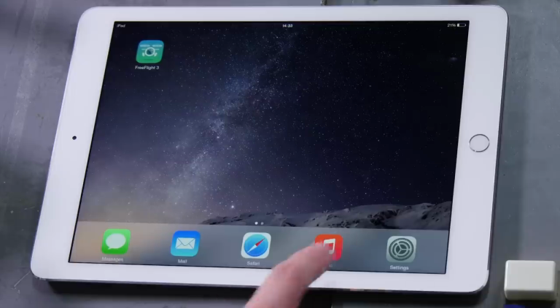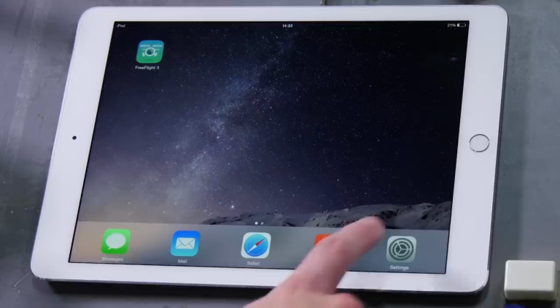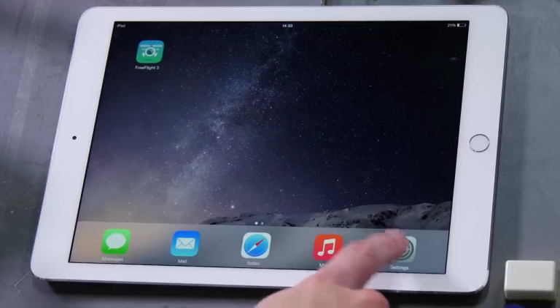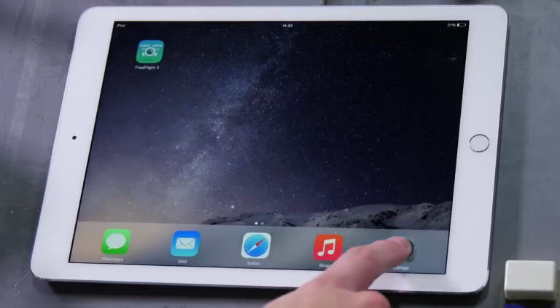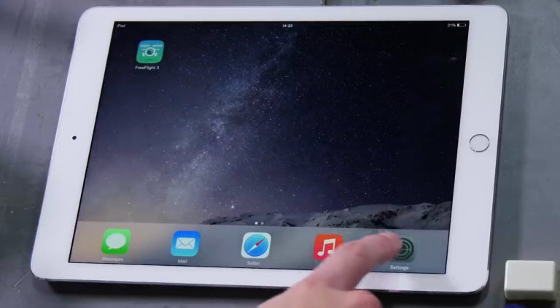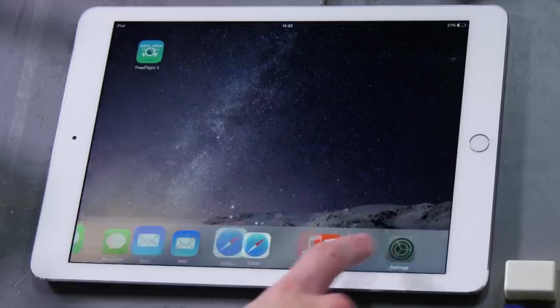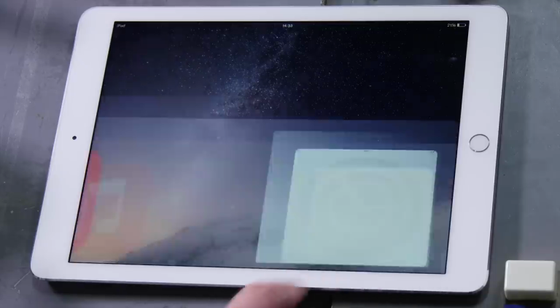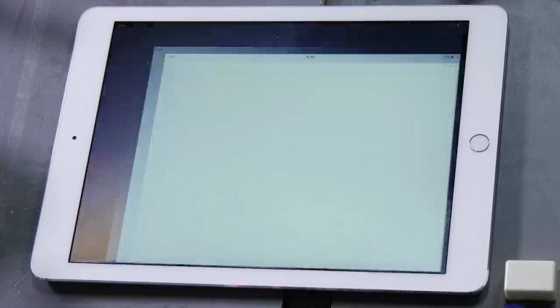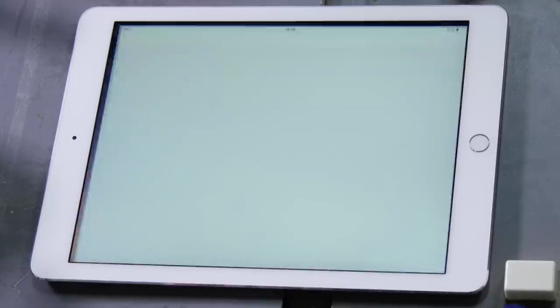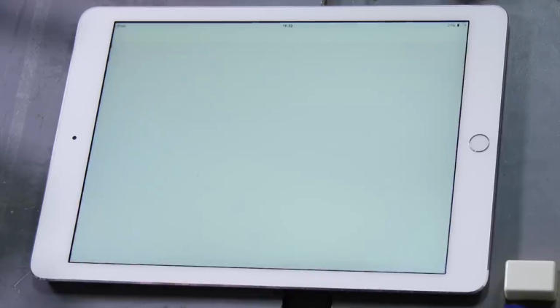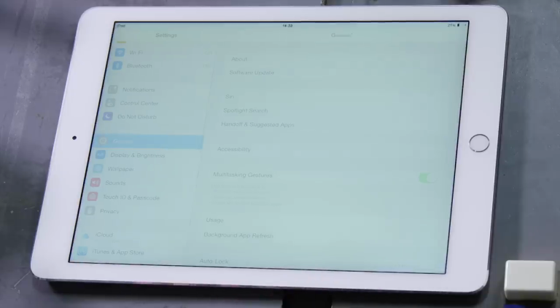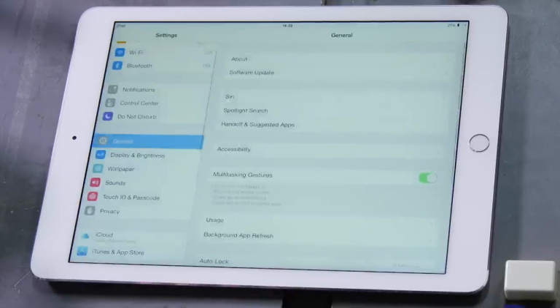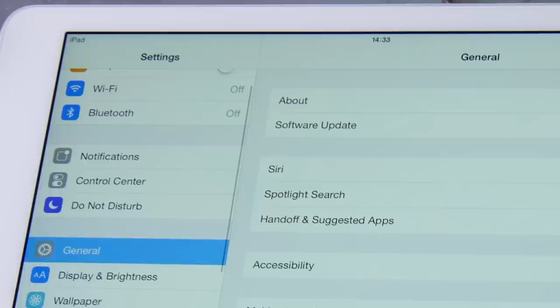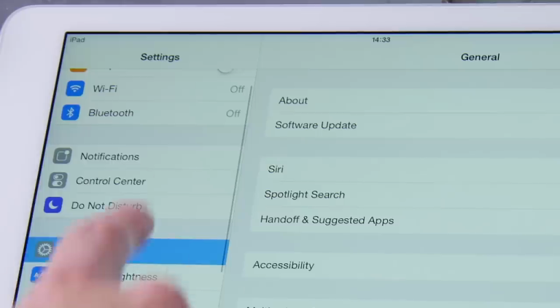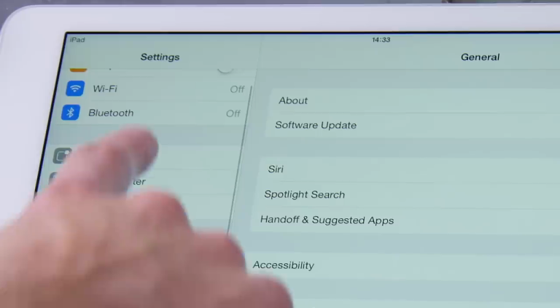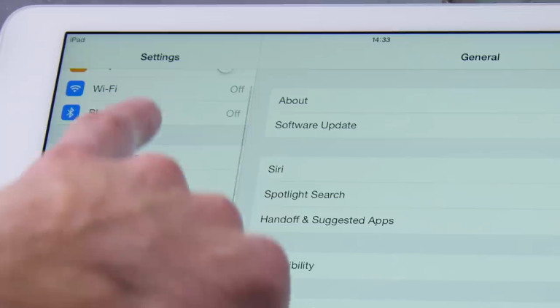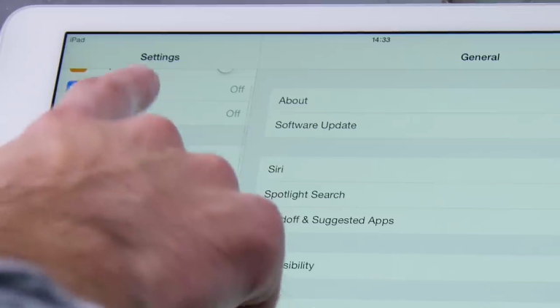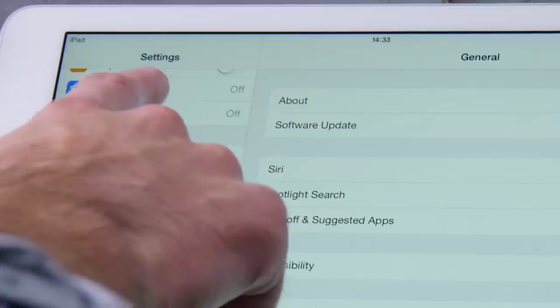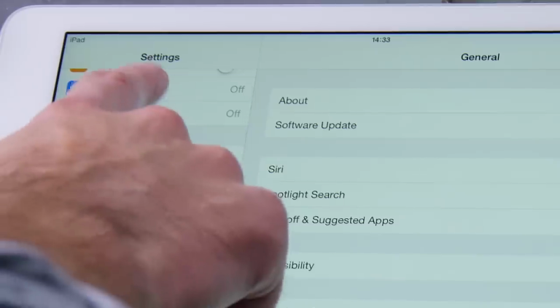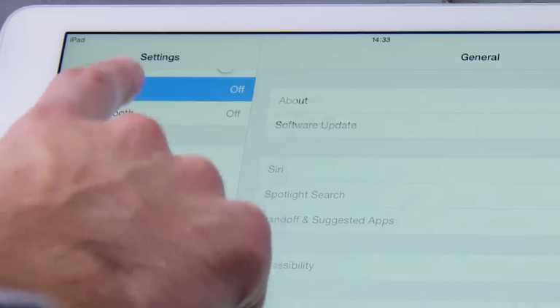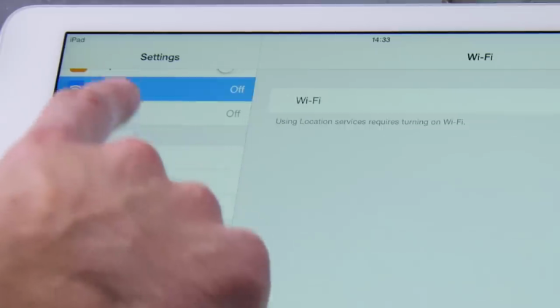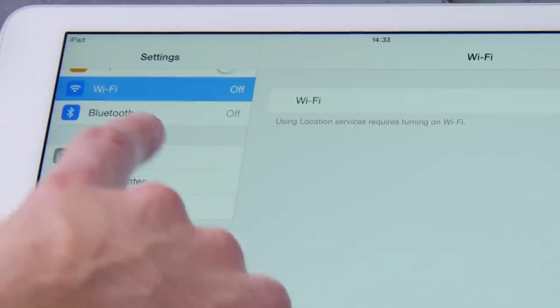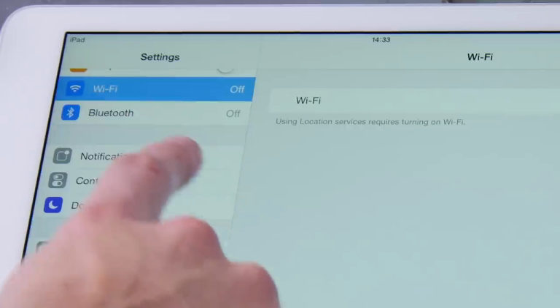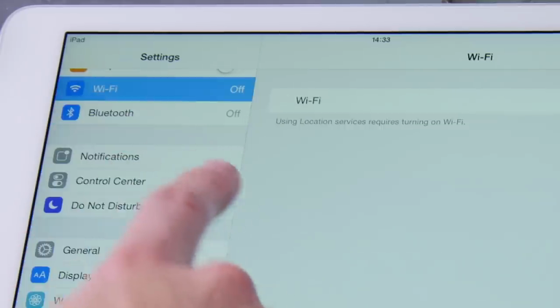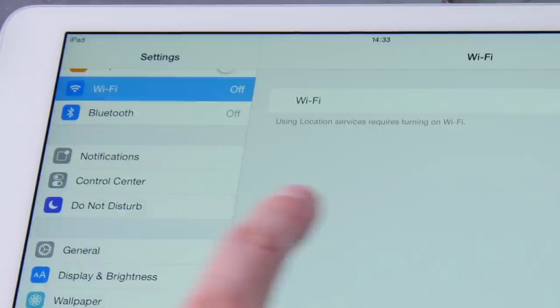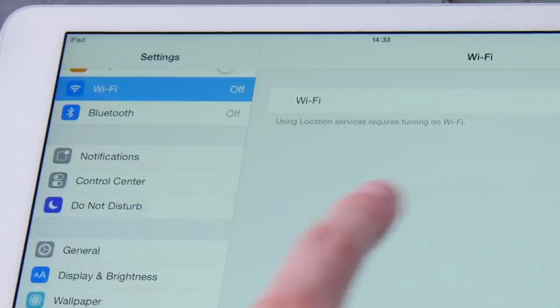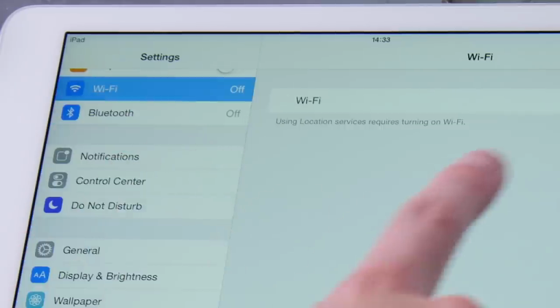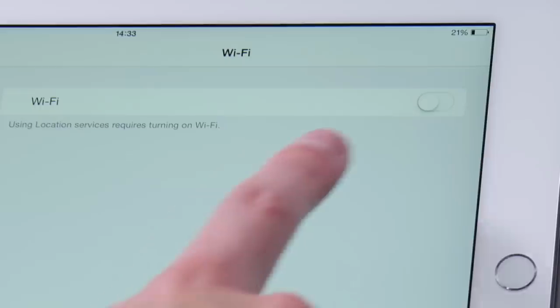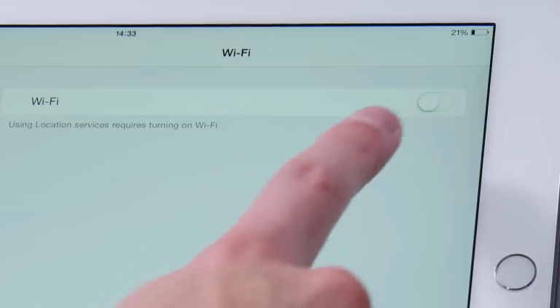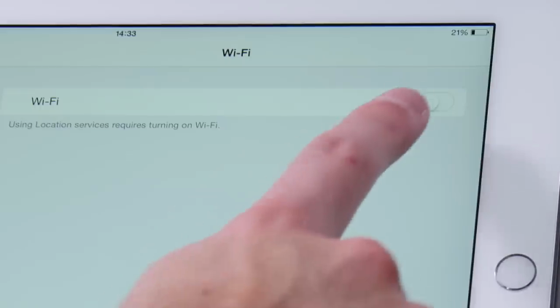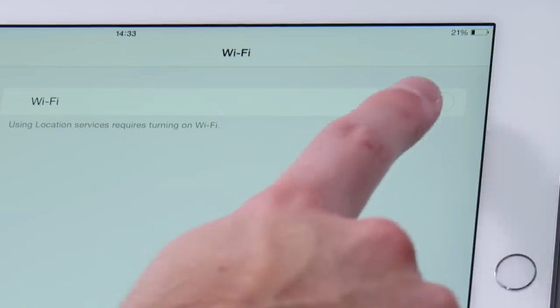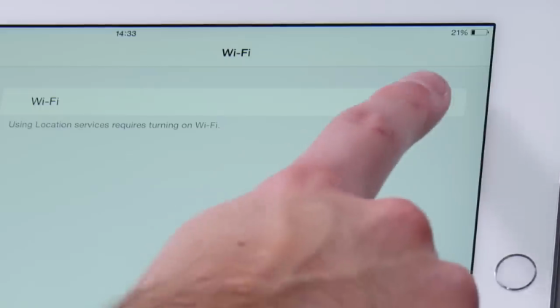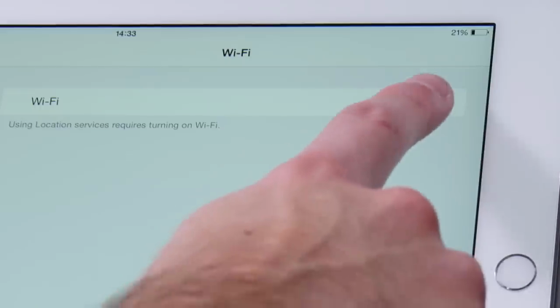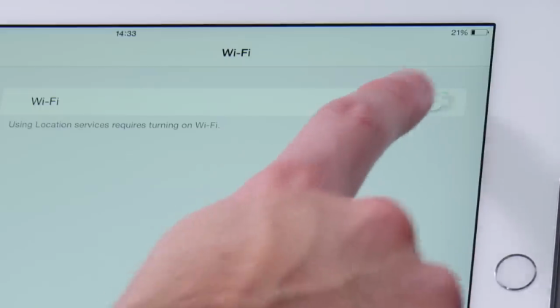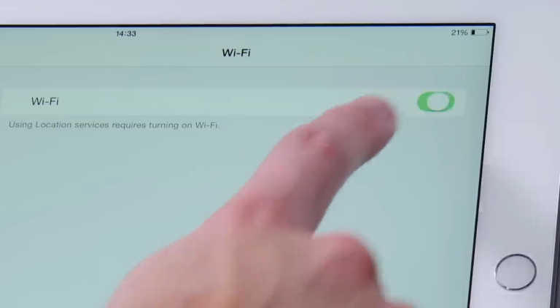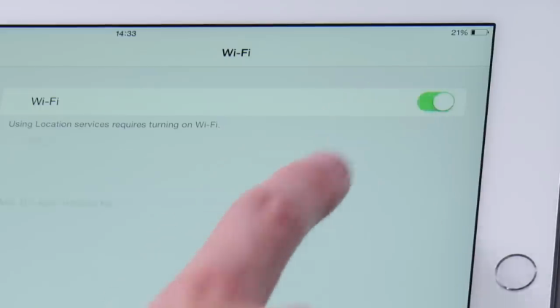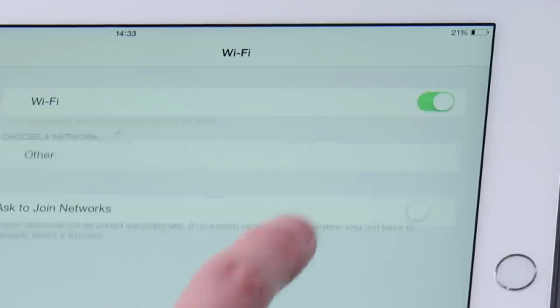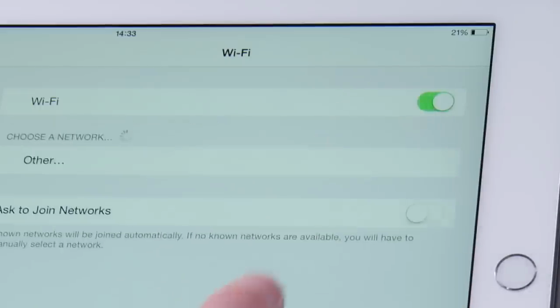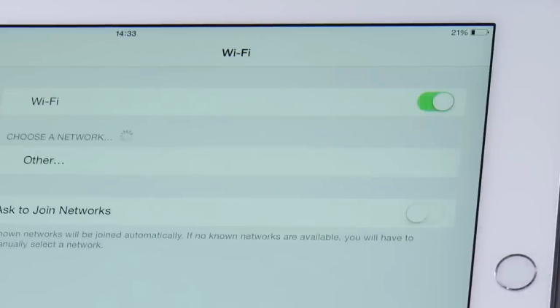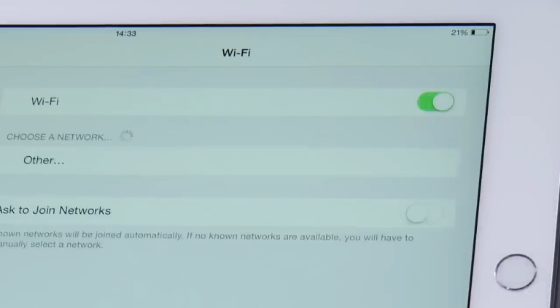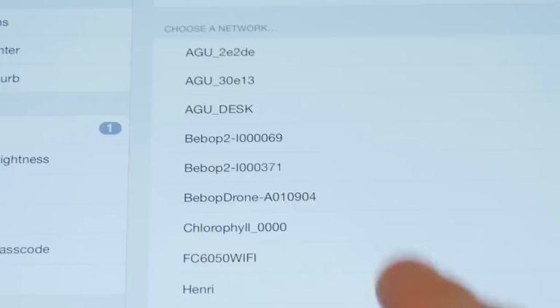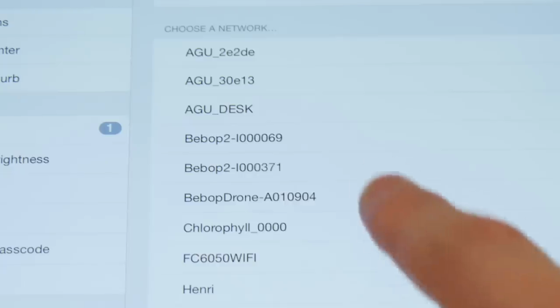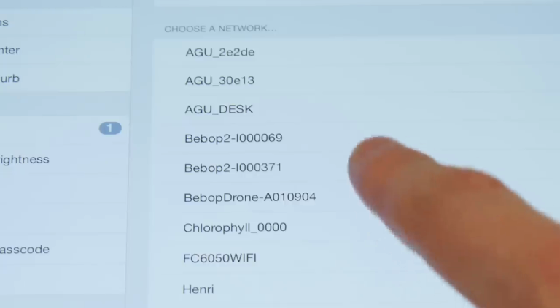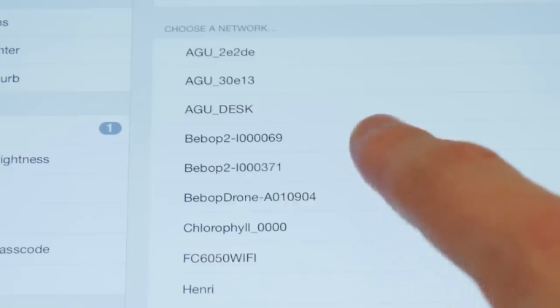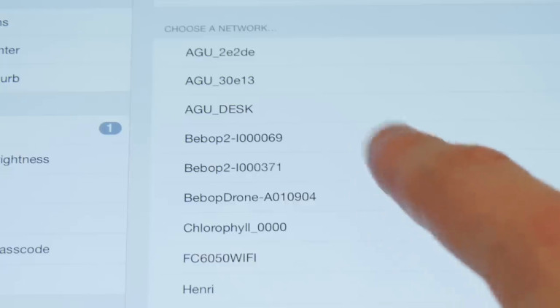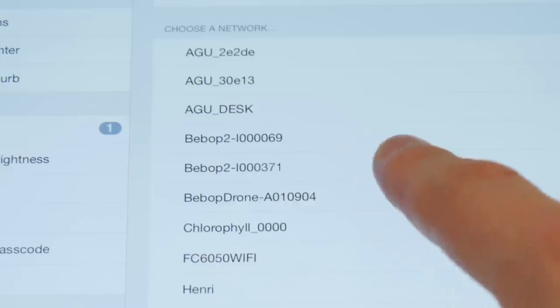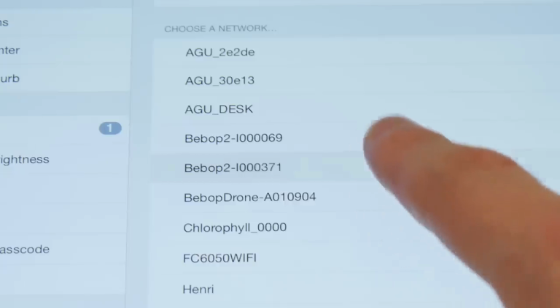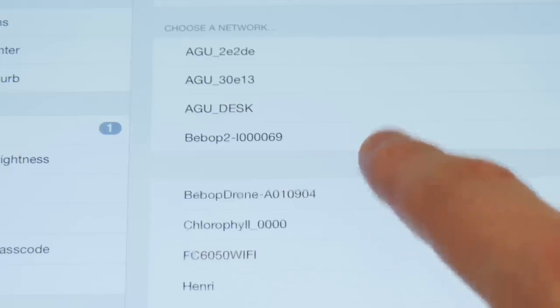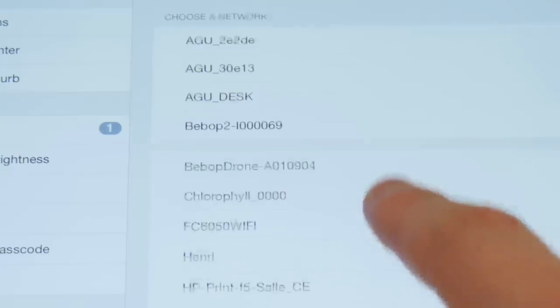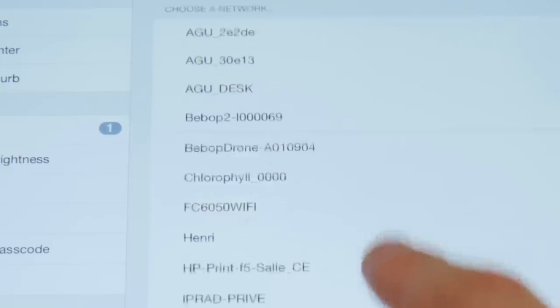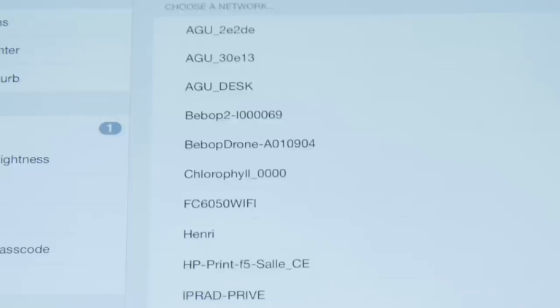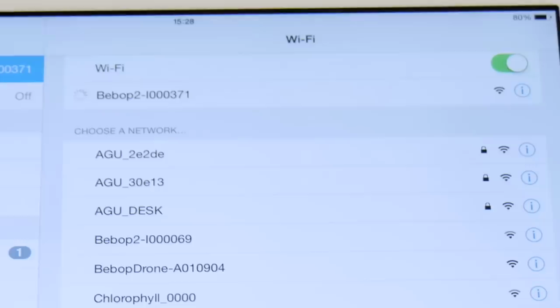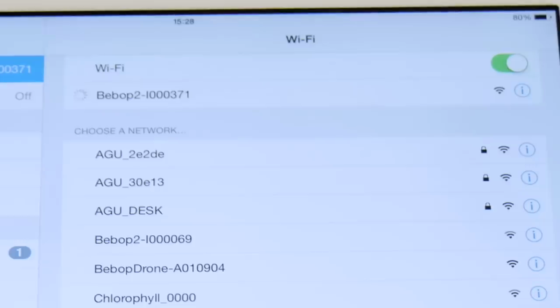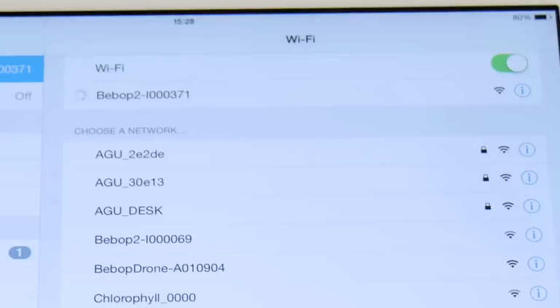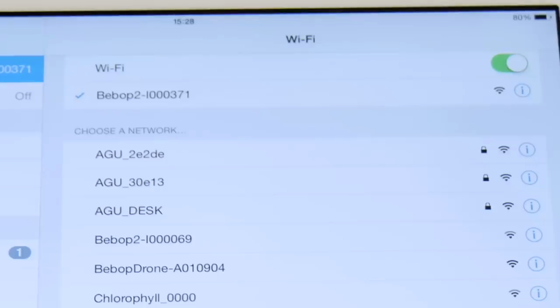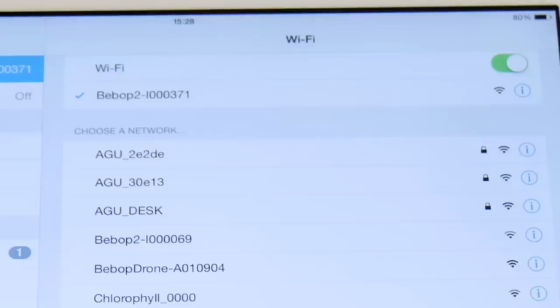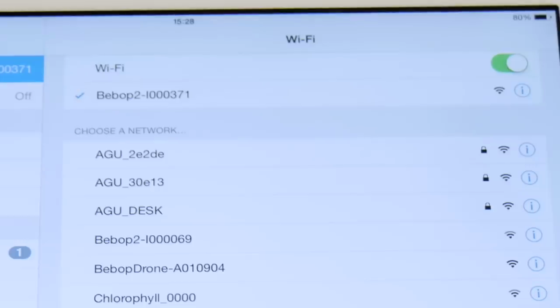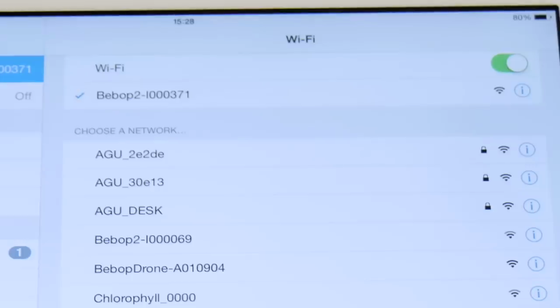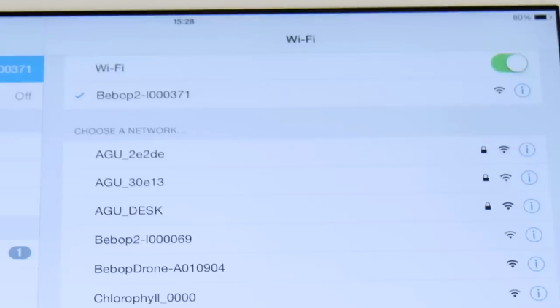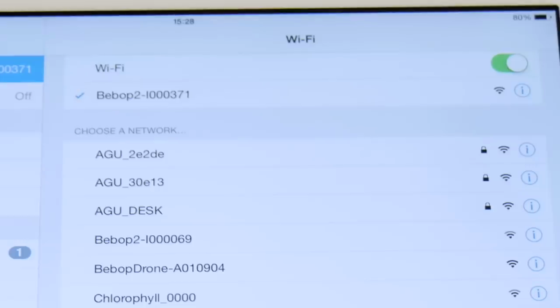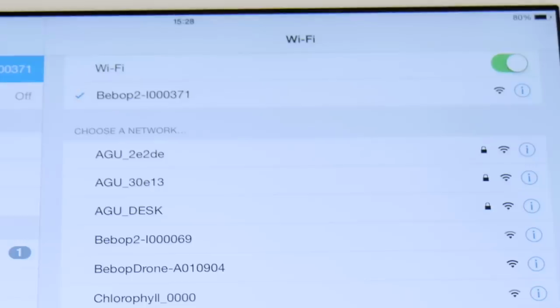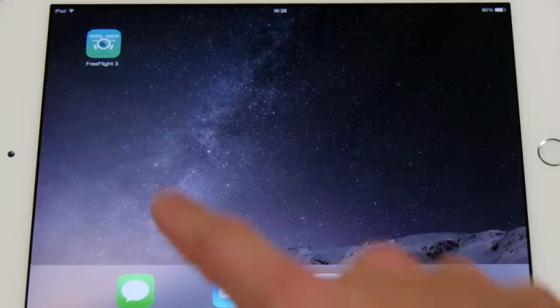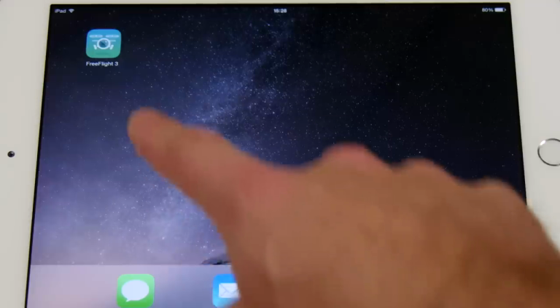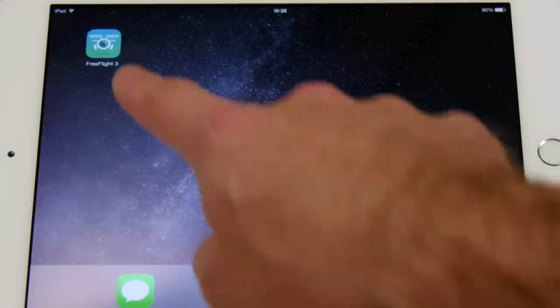On your tablet or smartphone, go to settings and activate Wi-Fi. Then choose the Wi-Fi network of your Bebop 2.